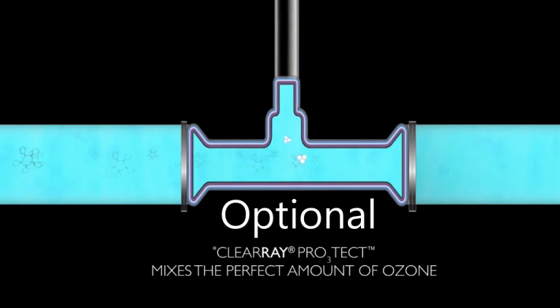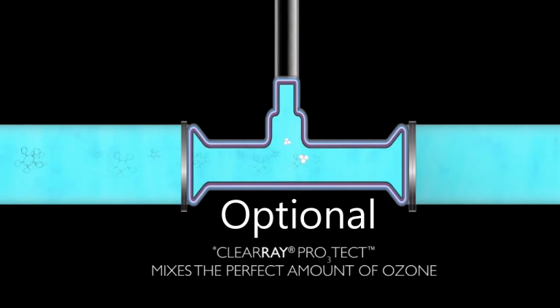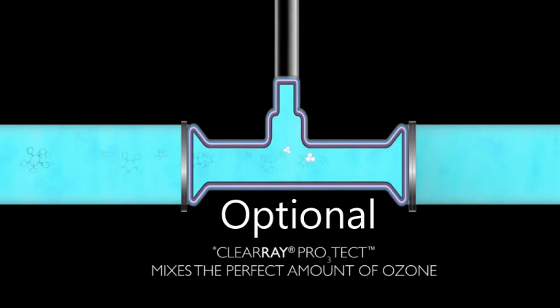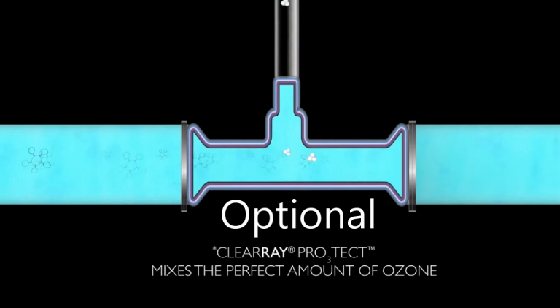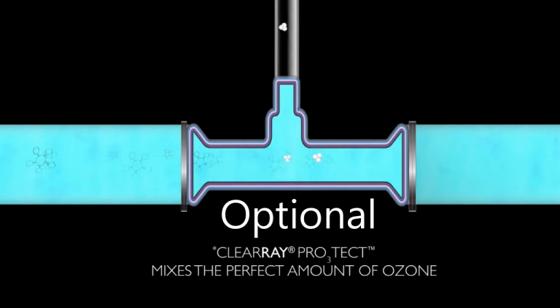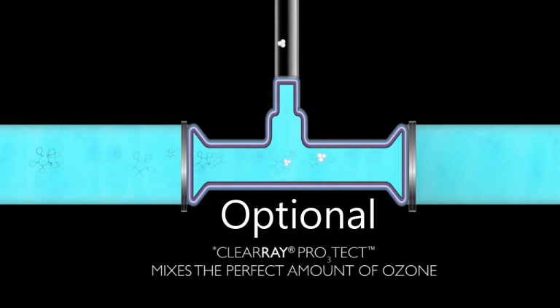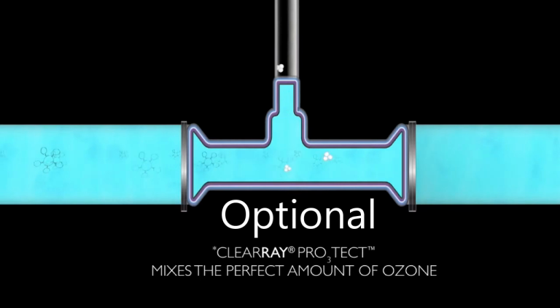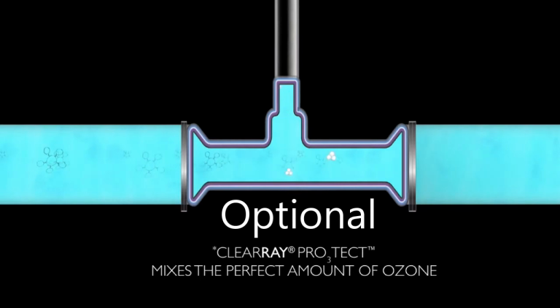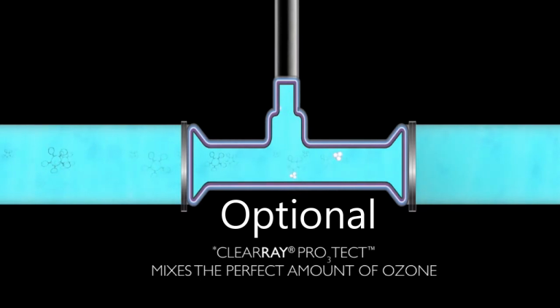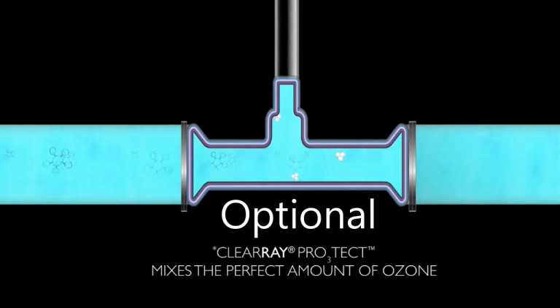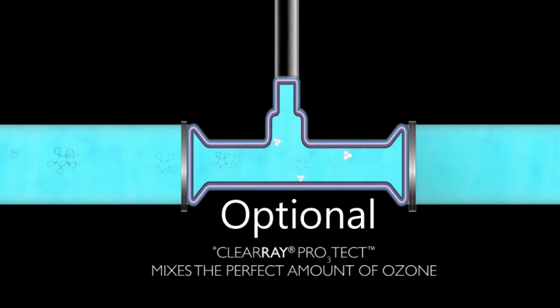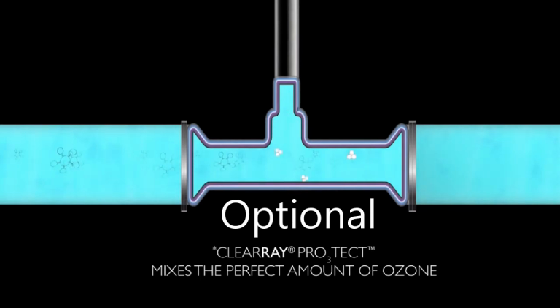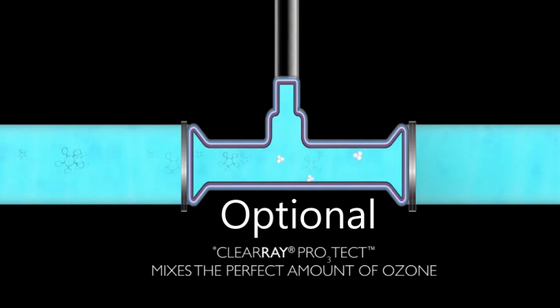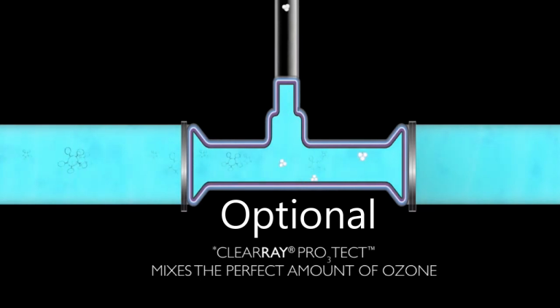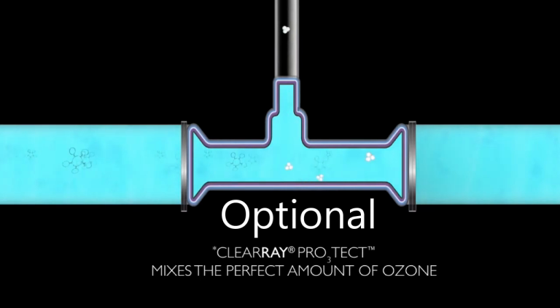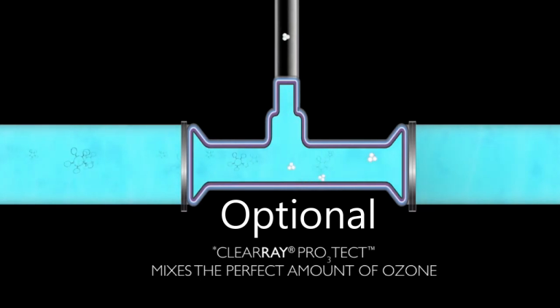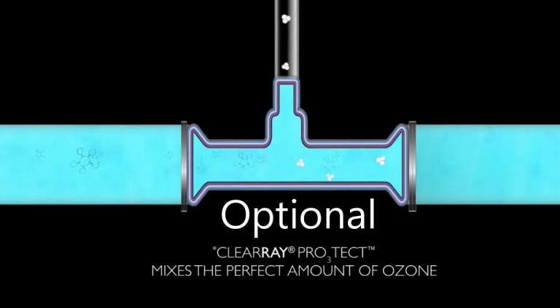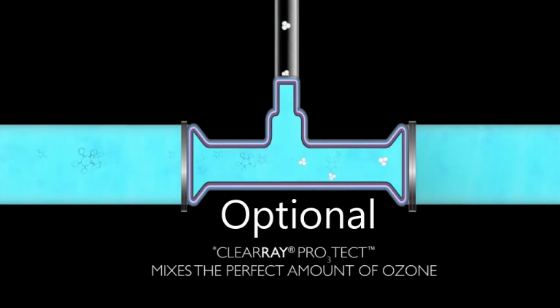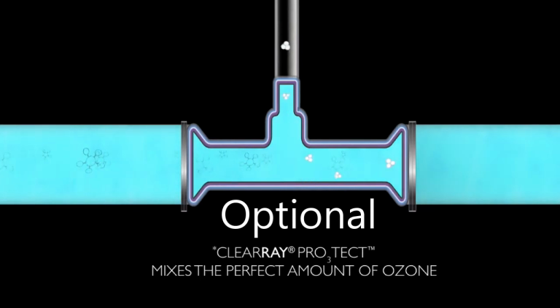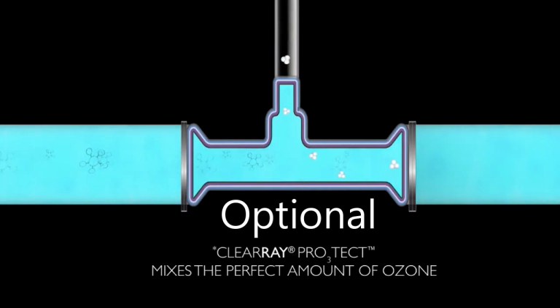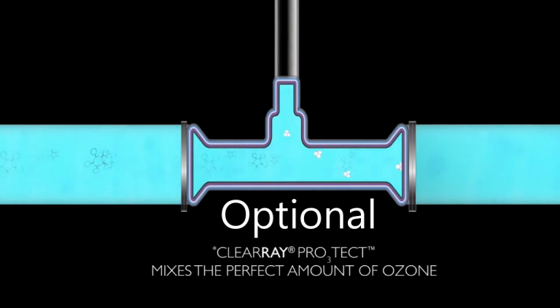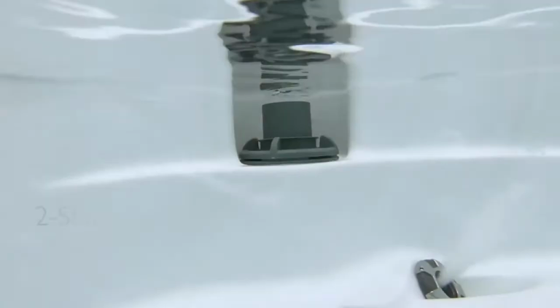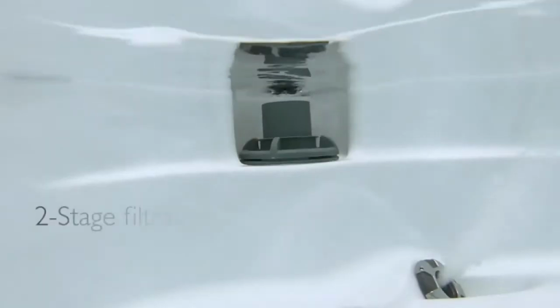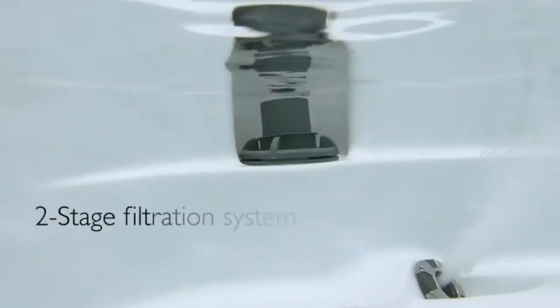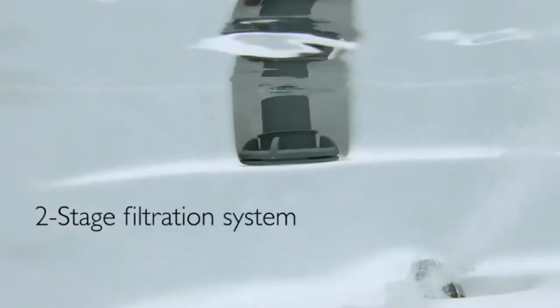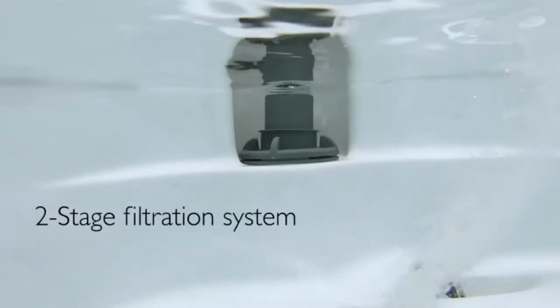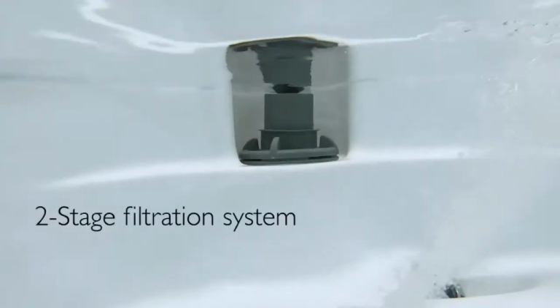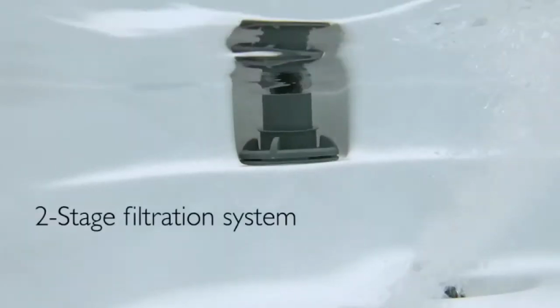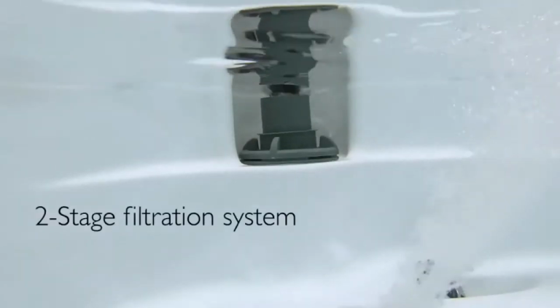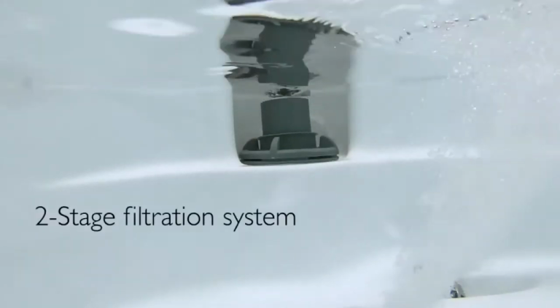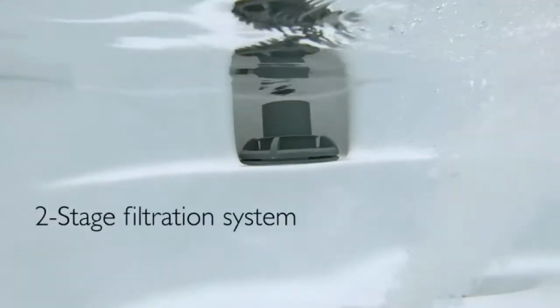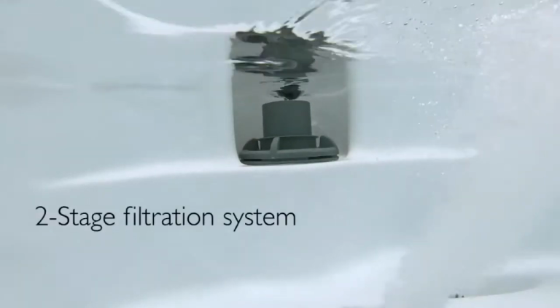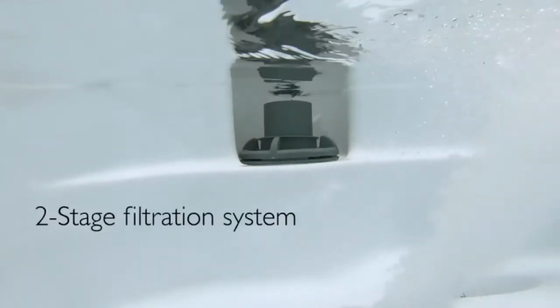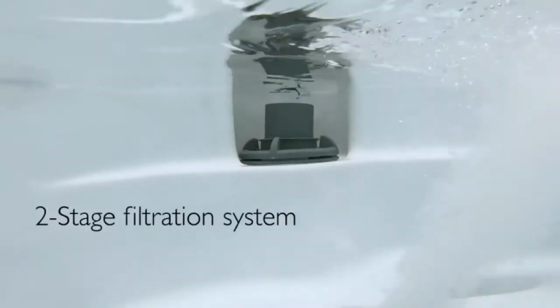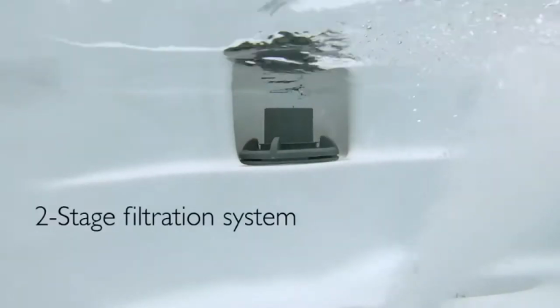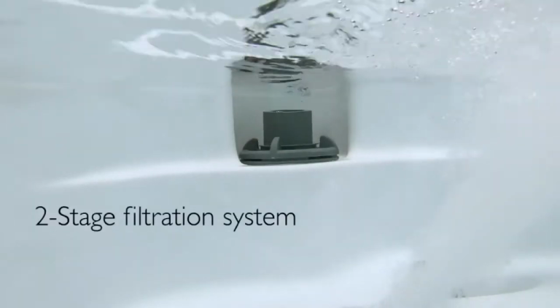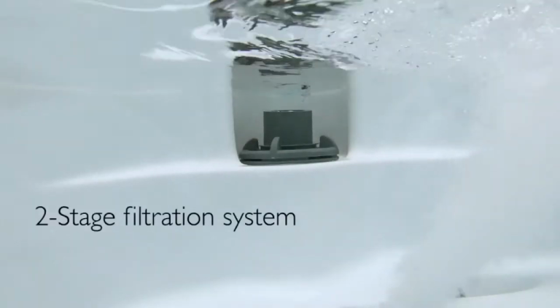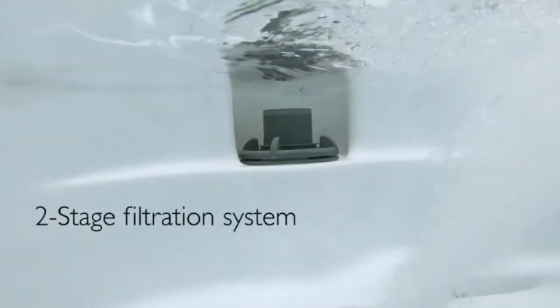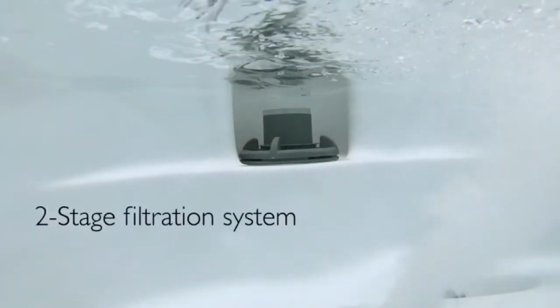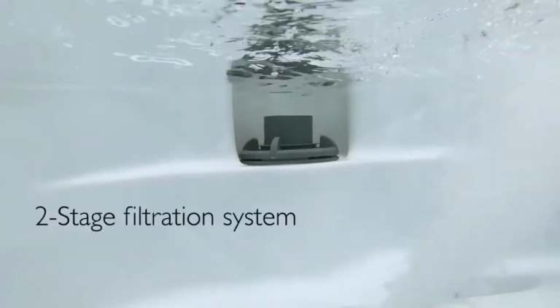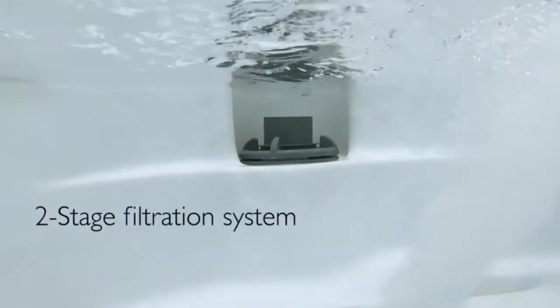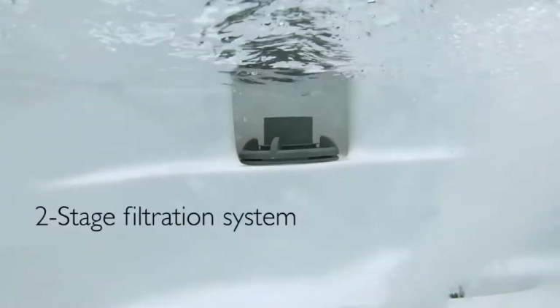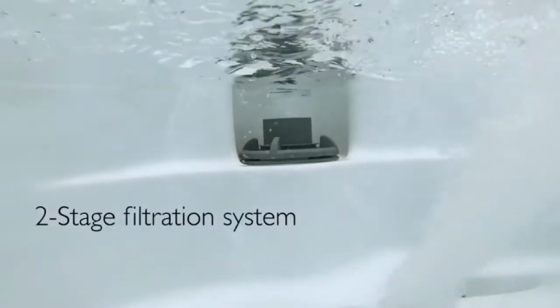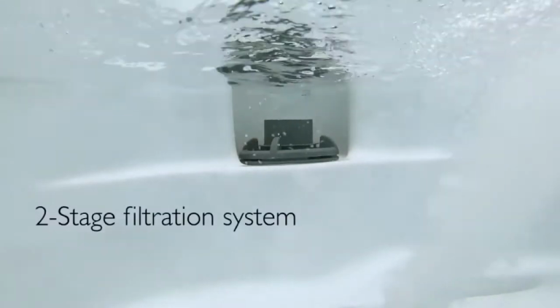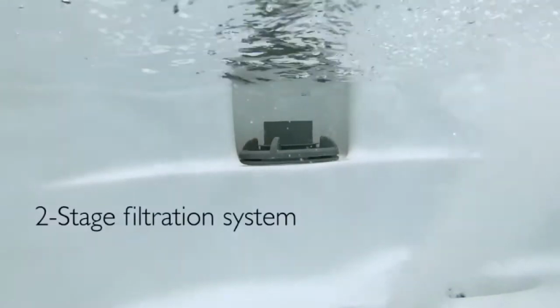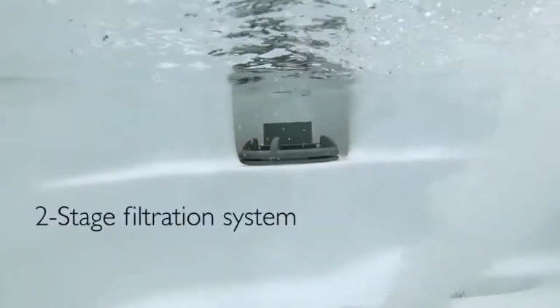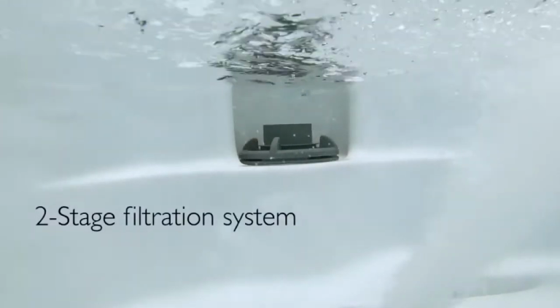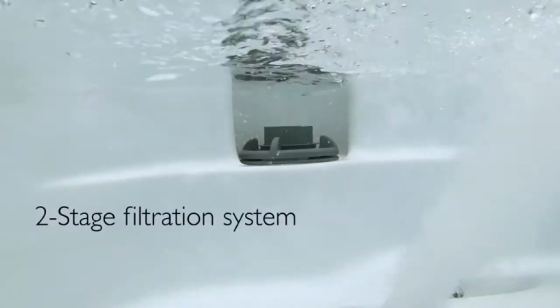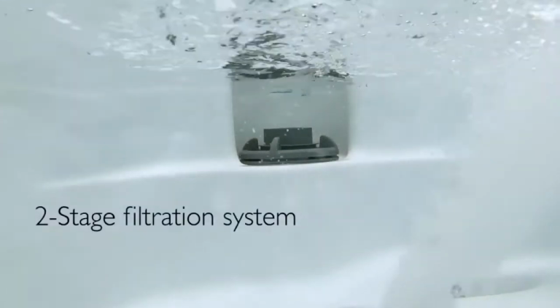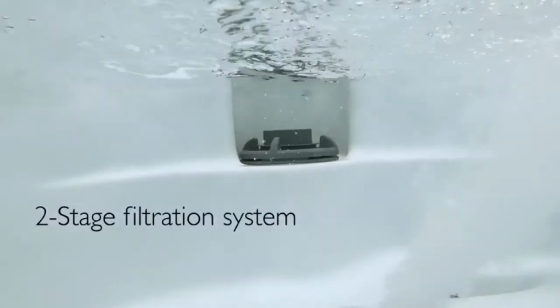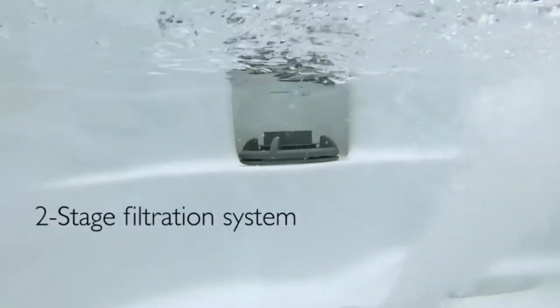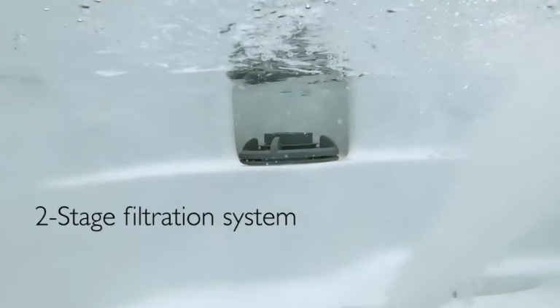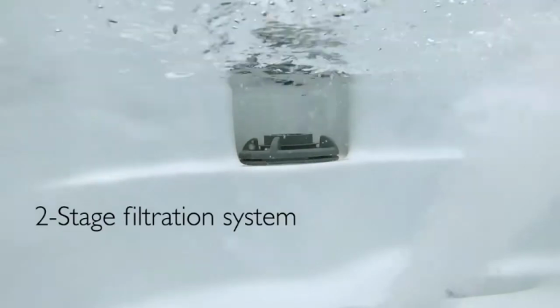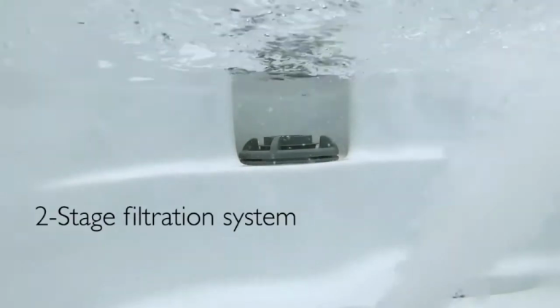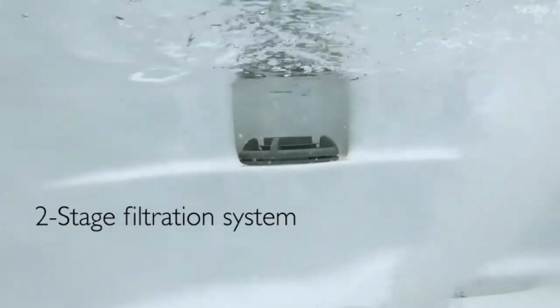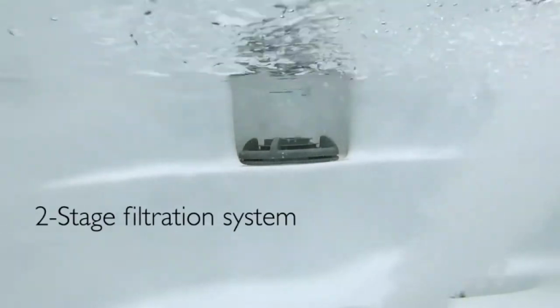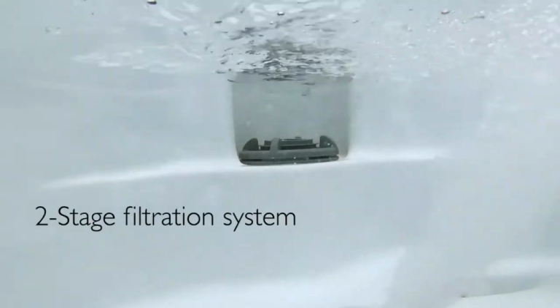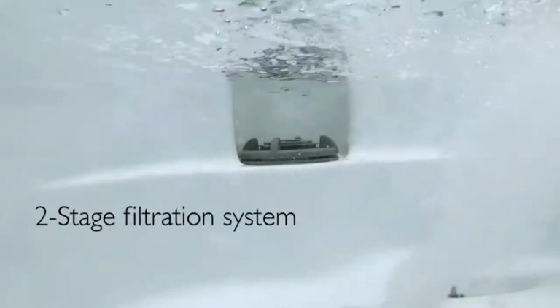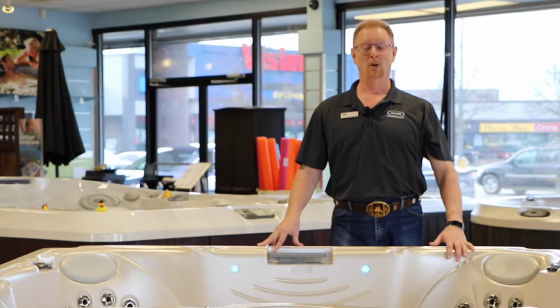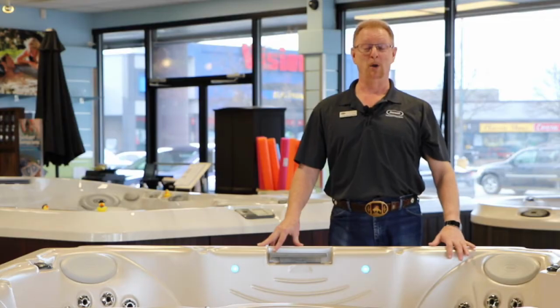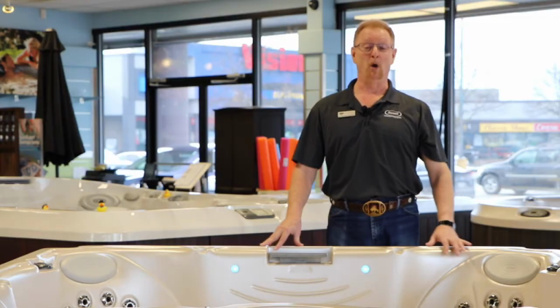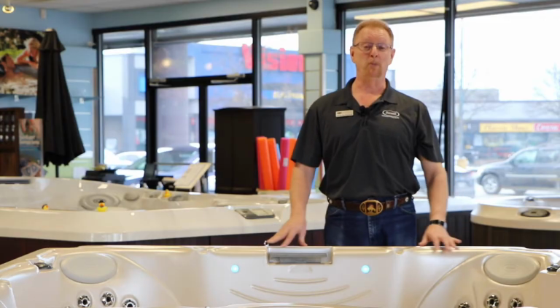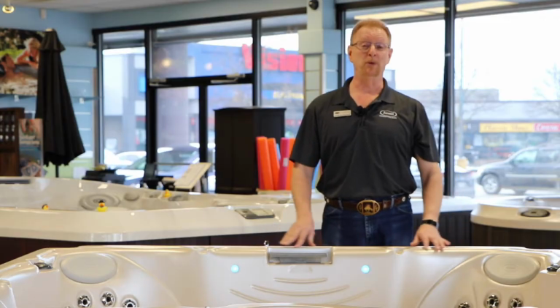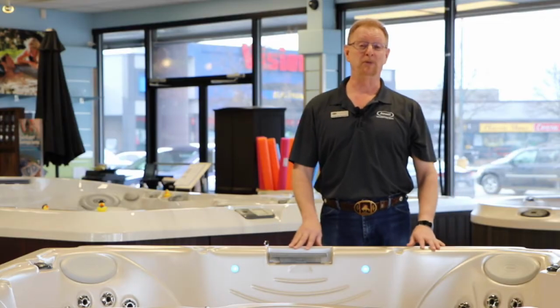The water management system for the J200 series is as easy as can be. It starts off with an ultraviolet light, then goes into a two-stage filtration system.